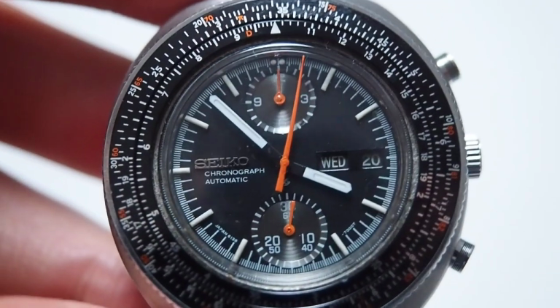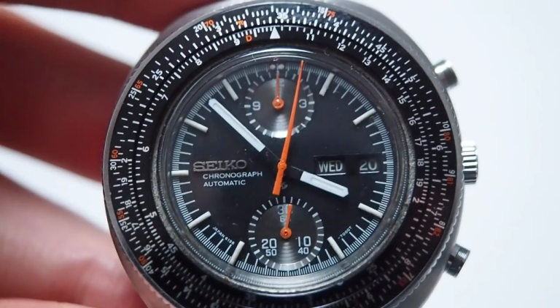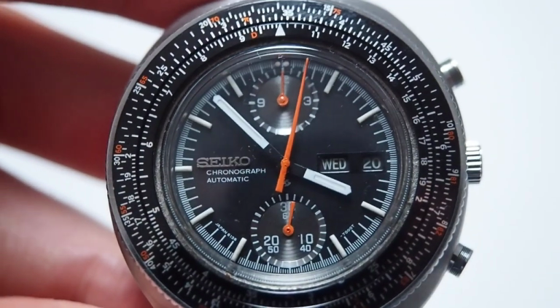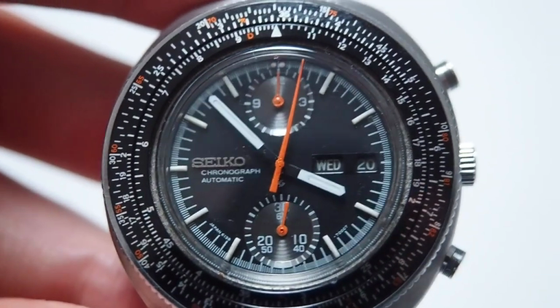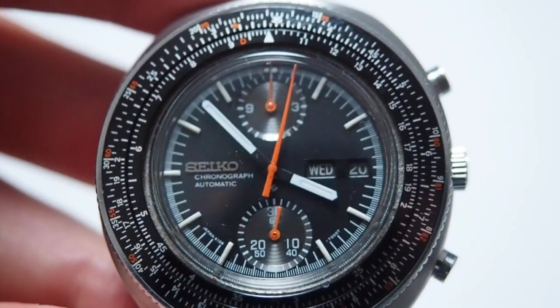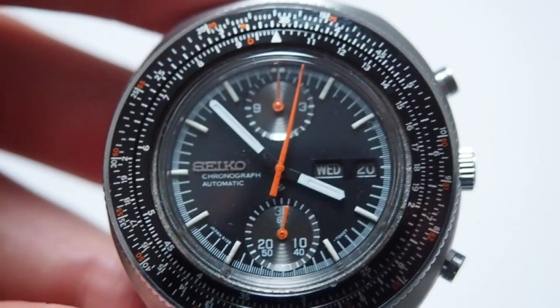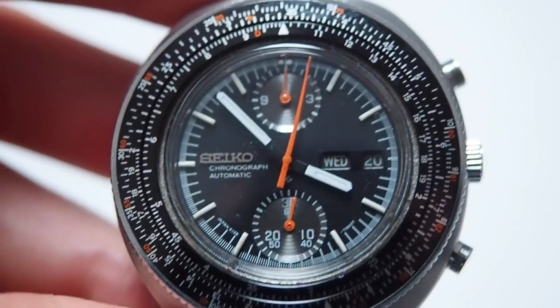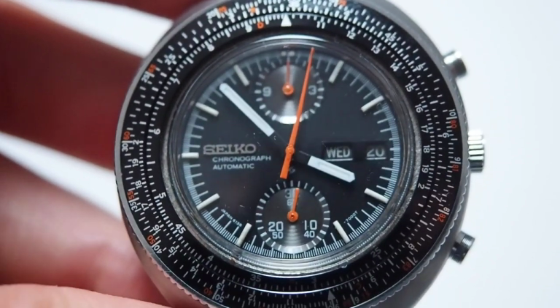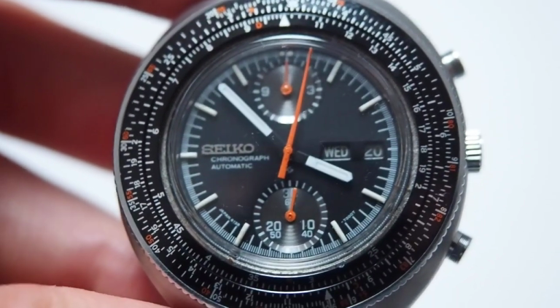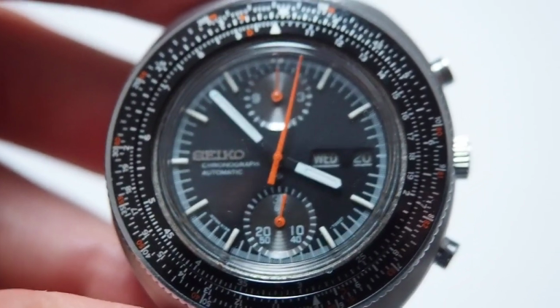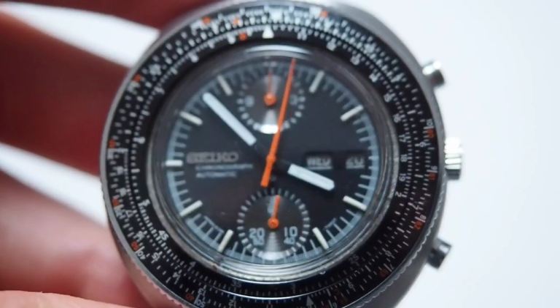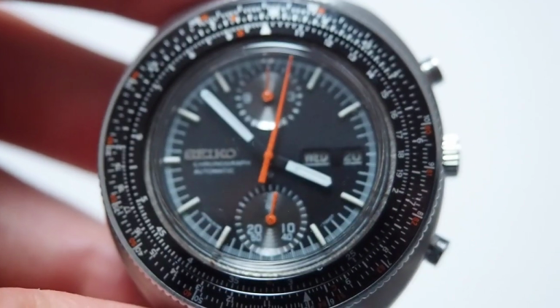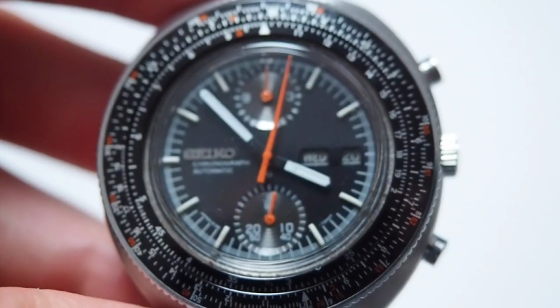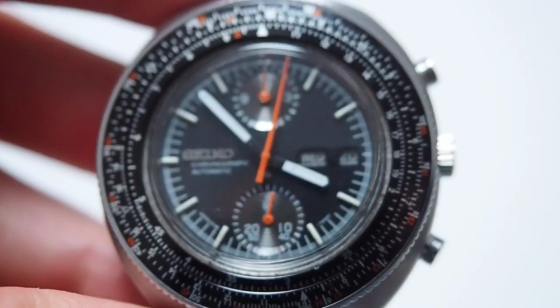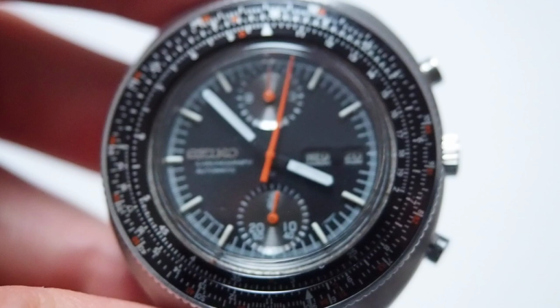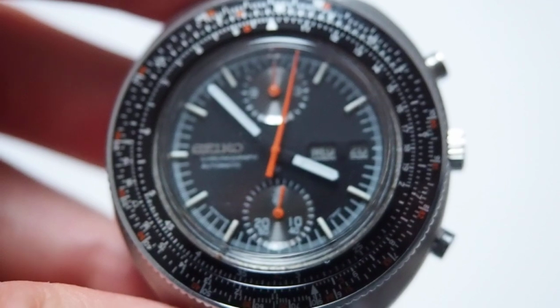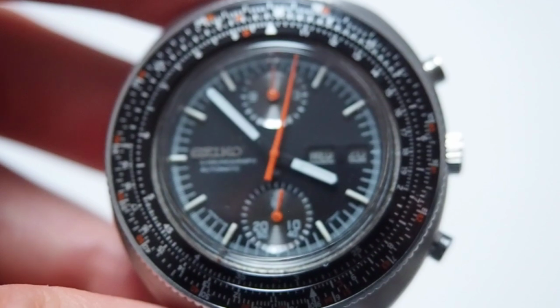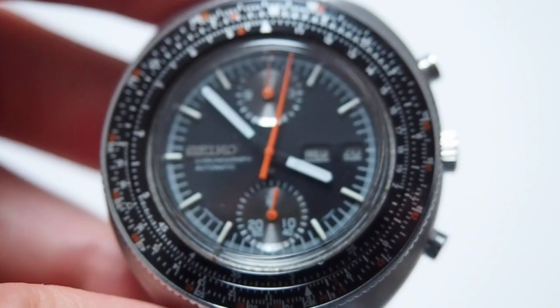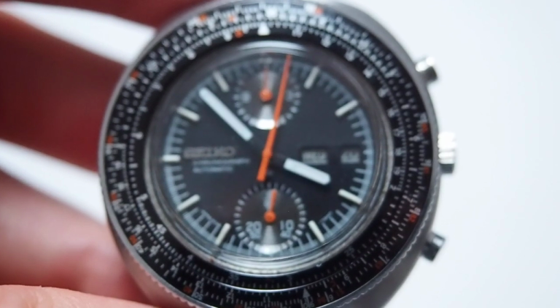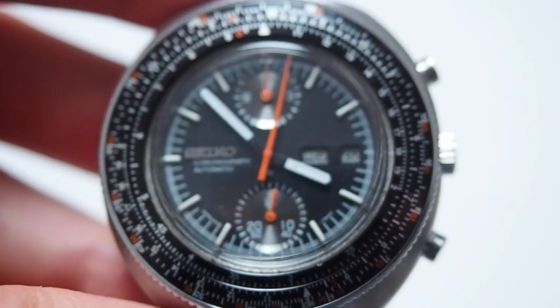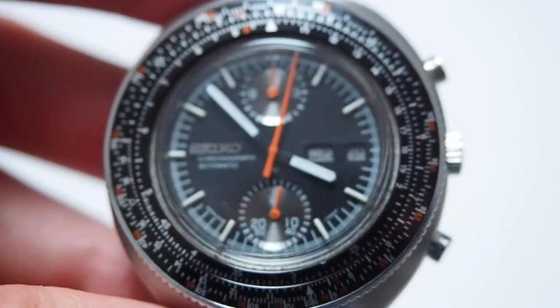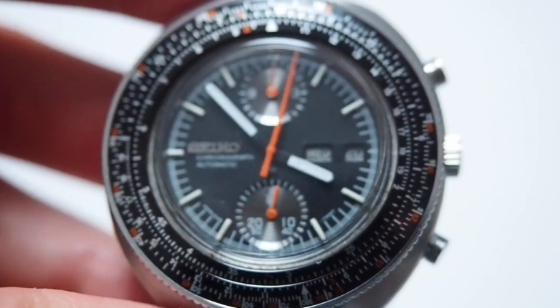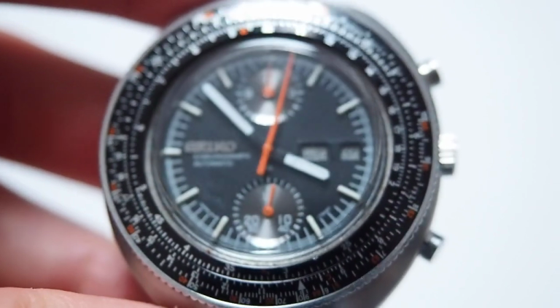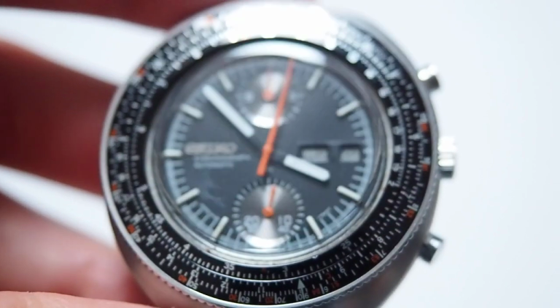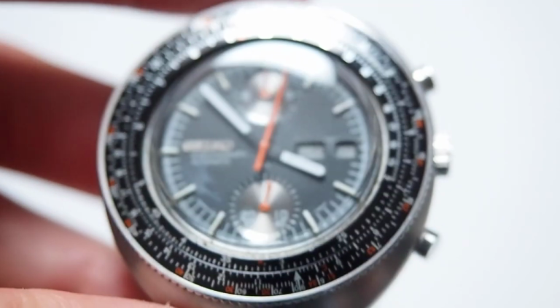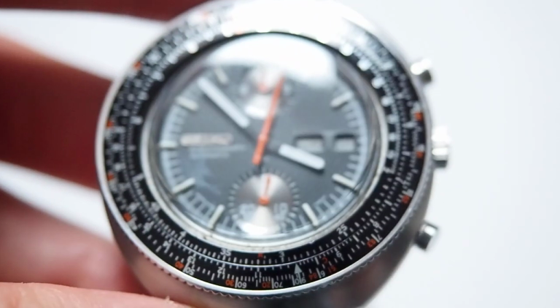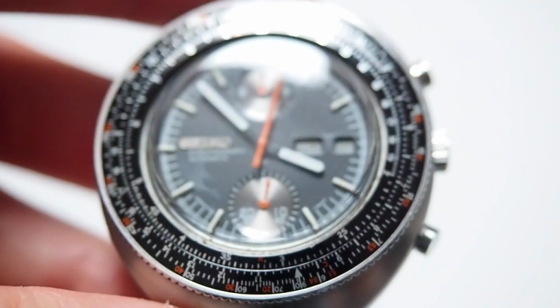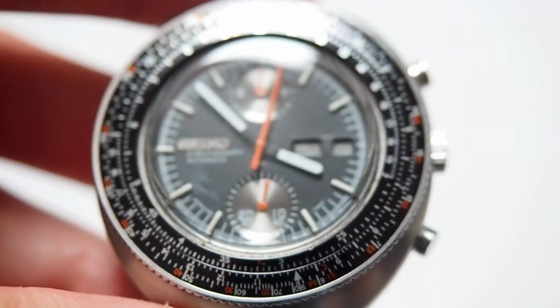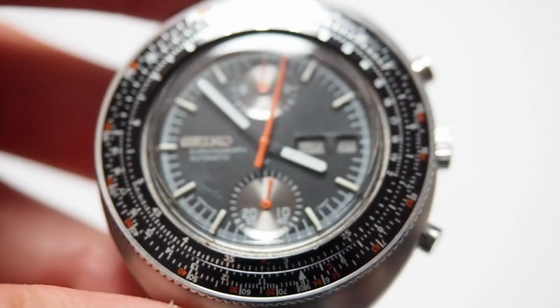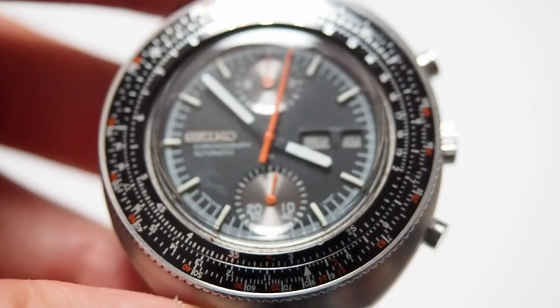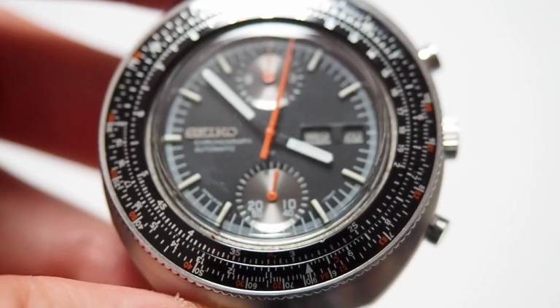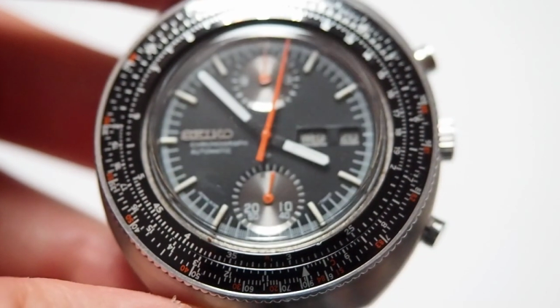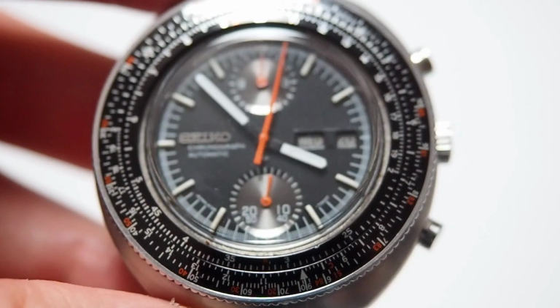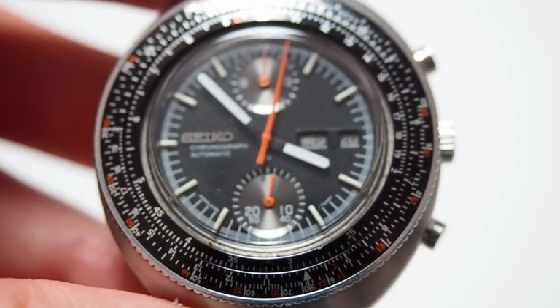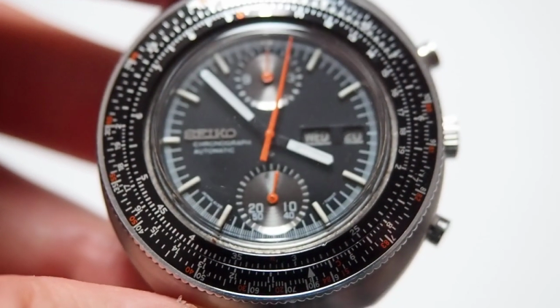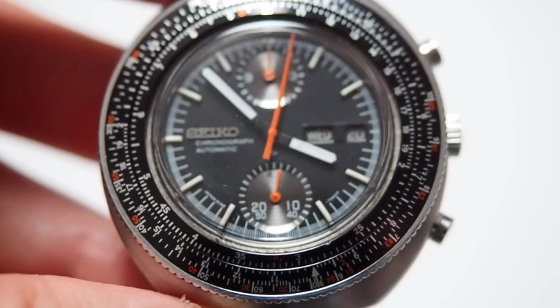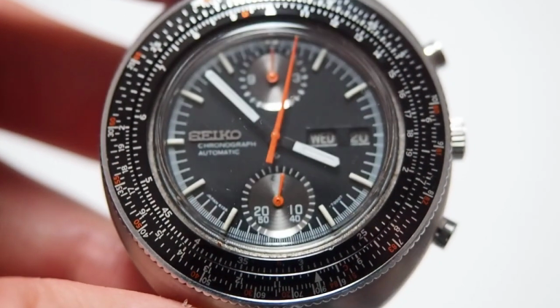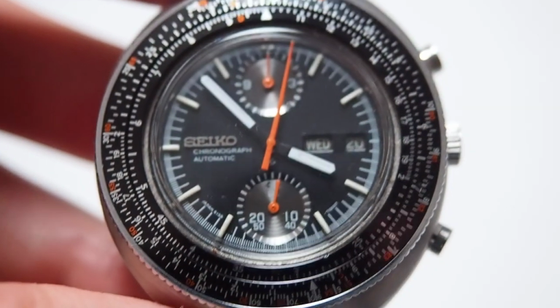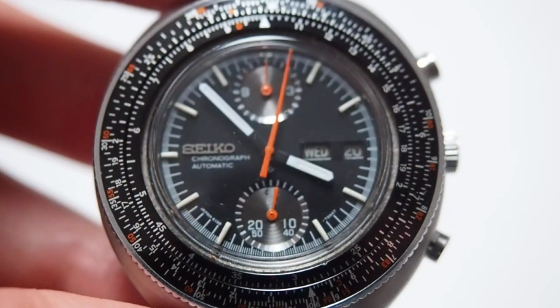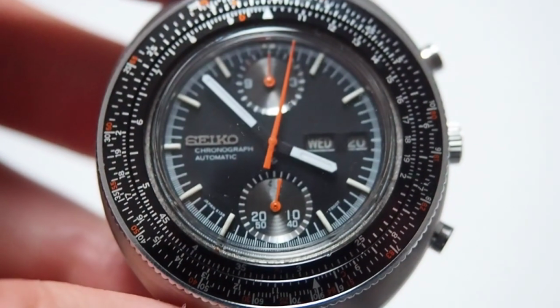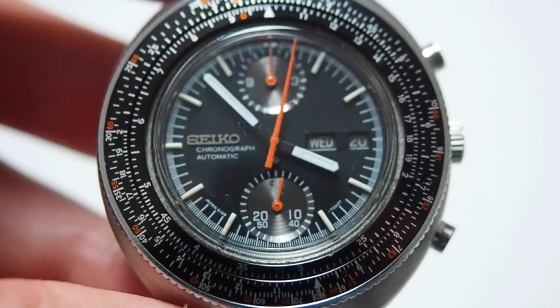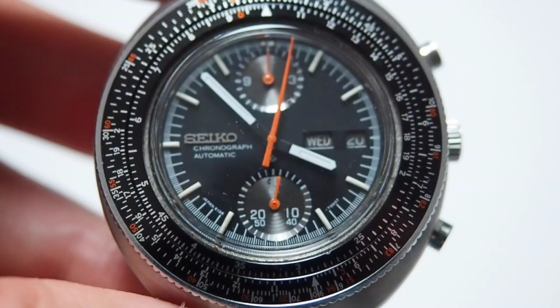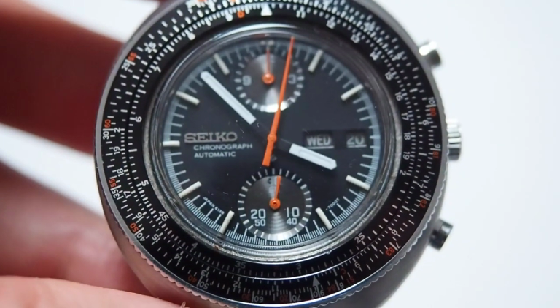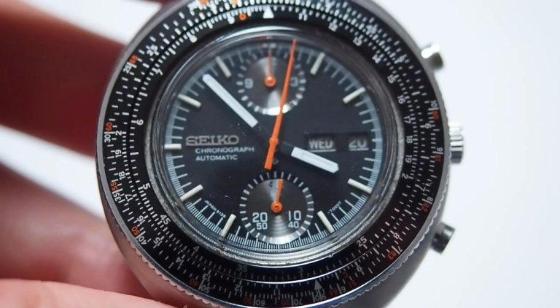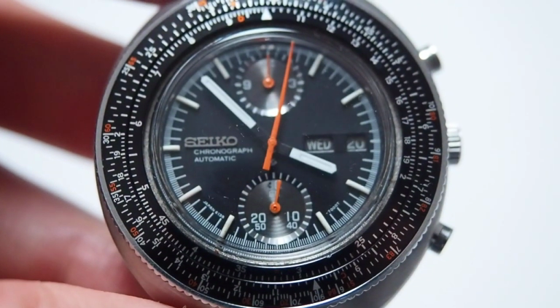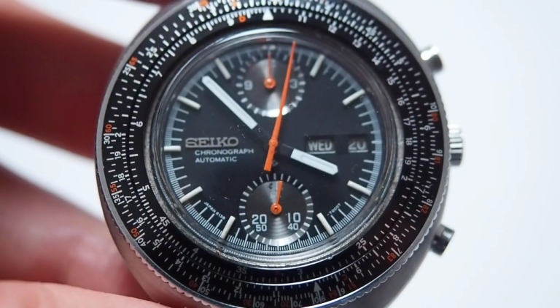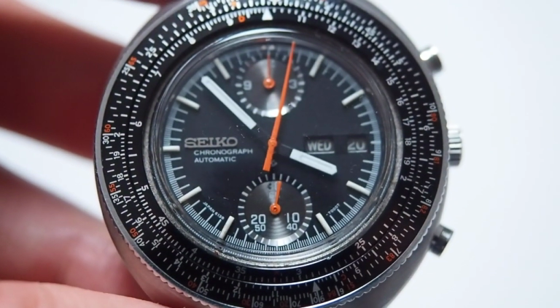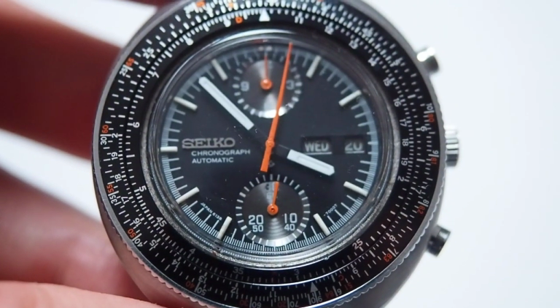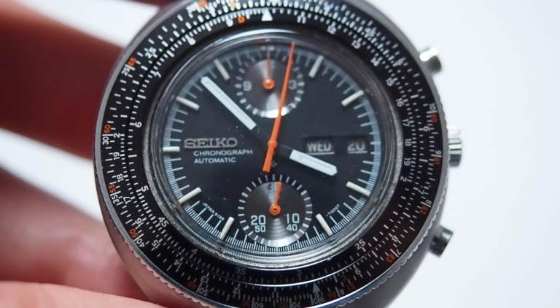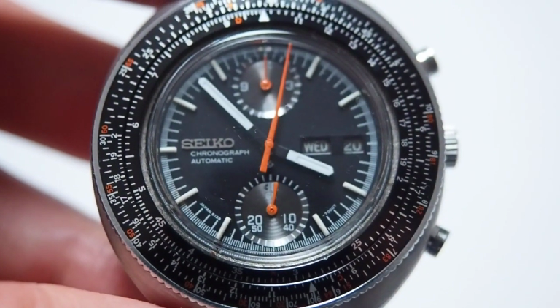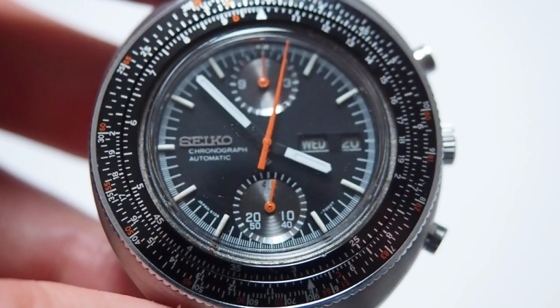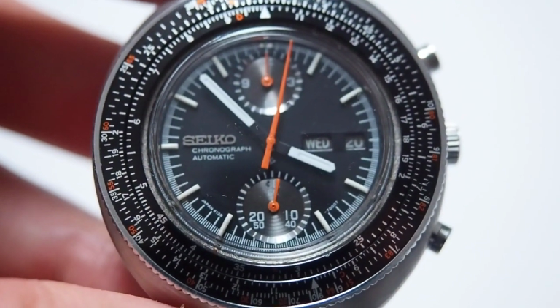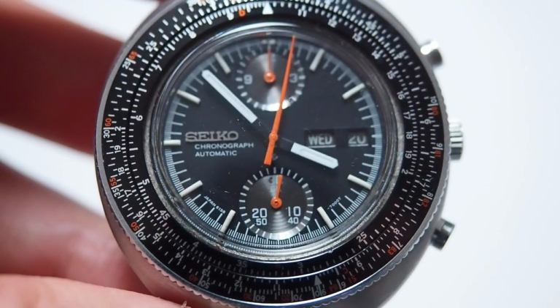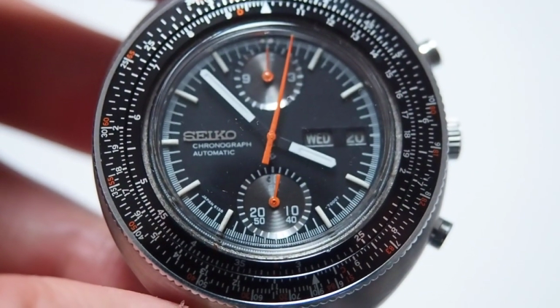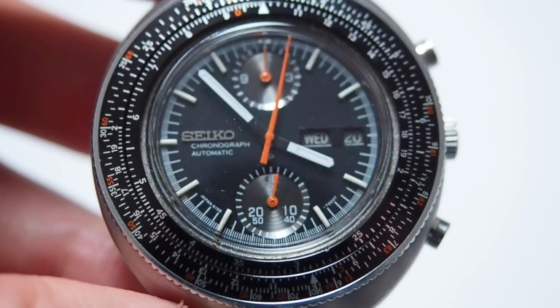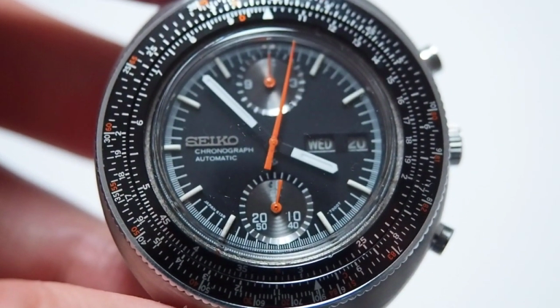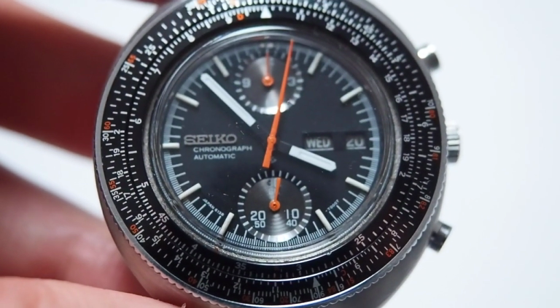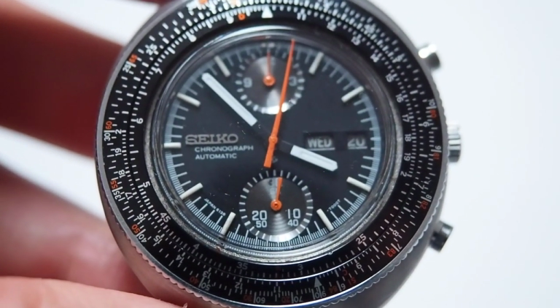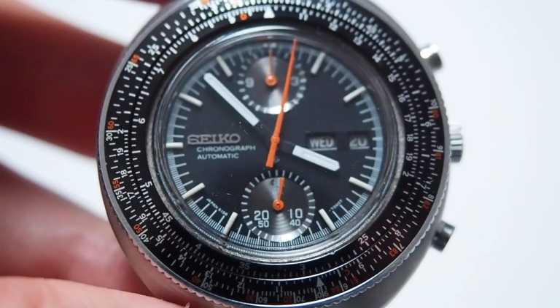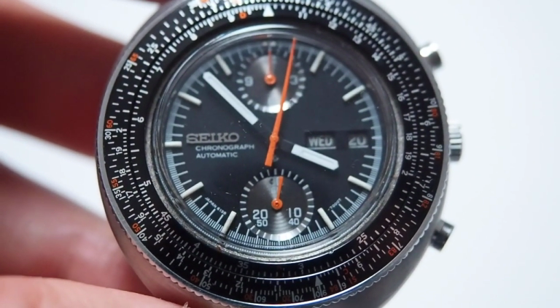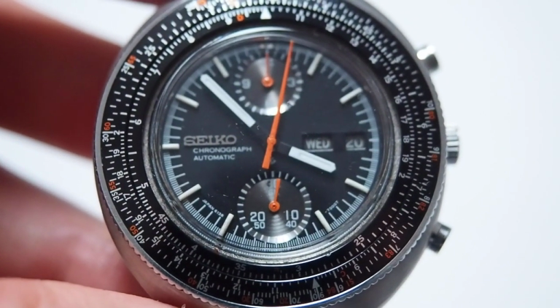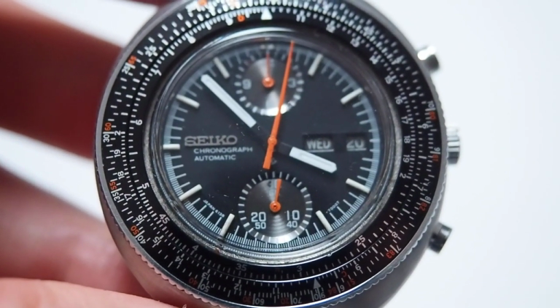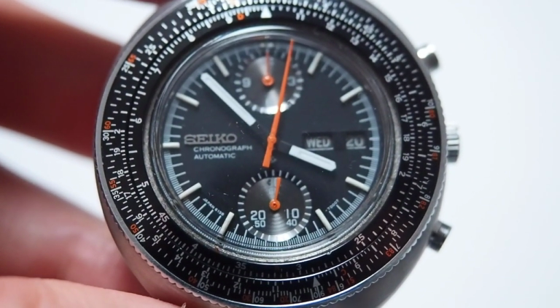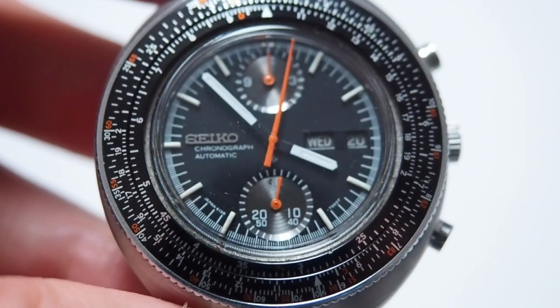So that's the Seiko Calculator — a great watch from the seventies. Thank you, bye.